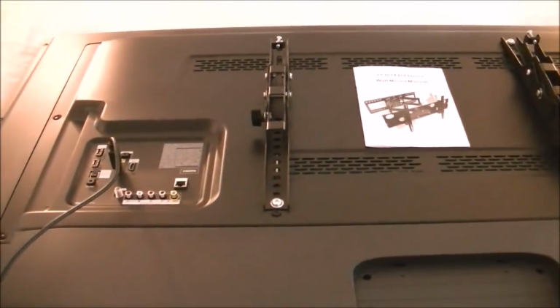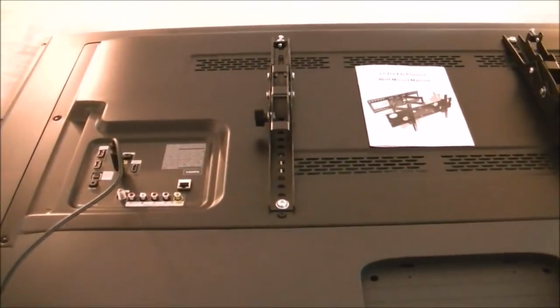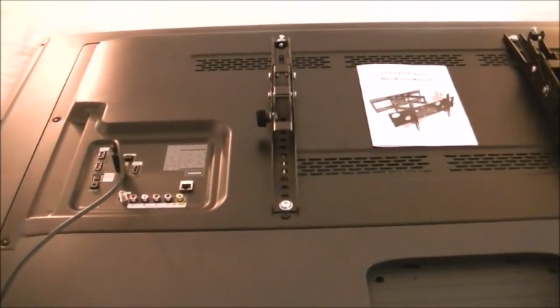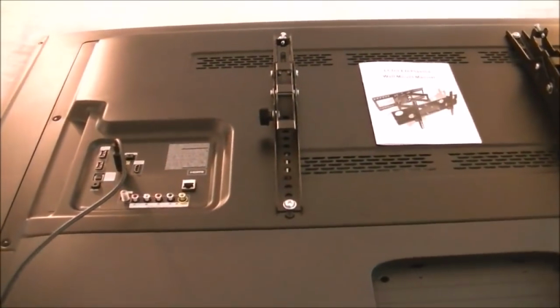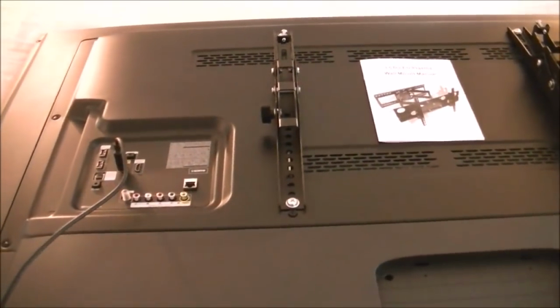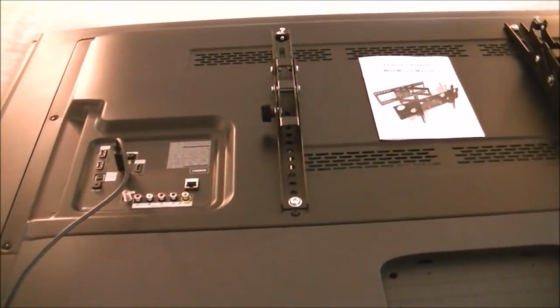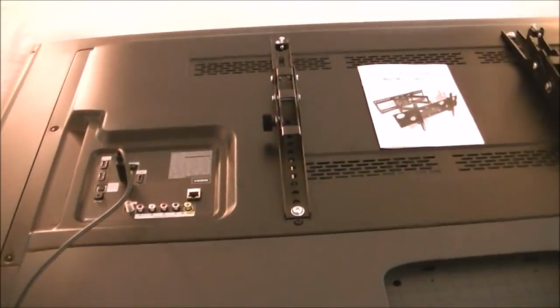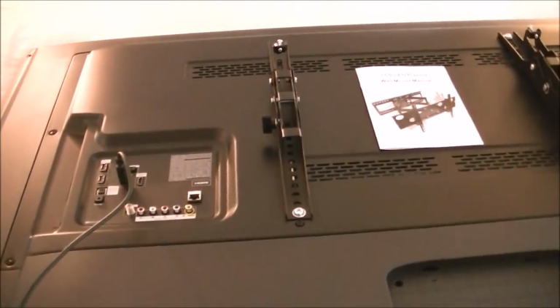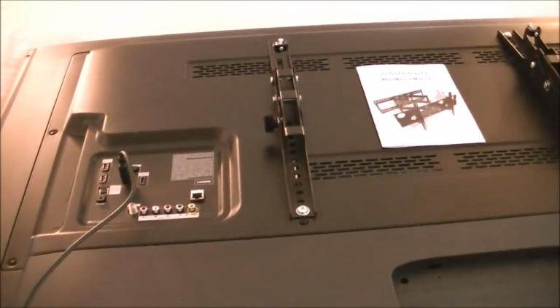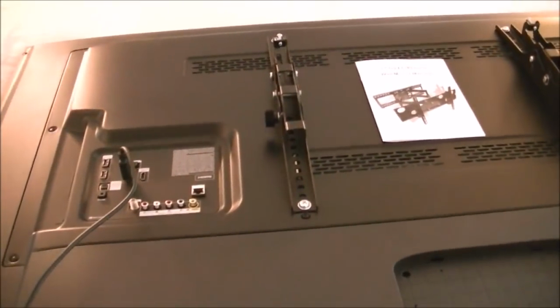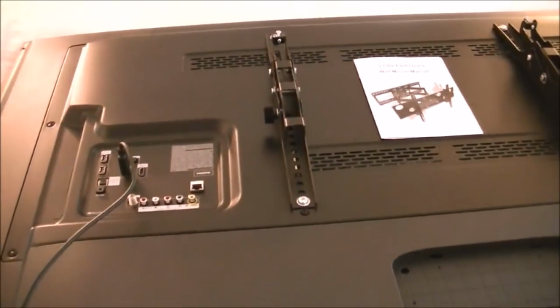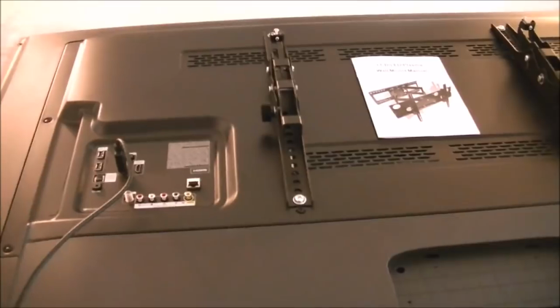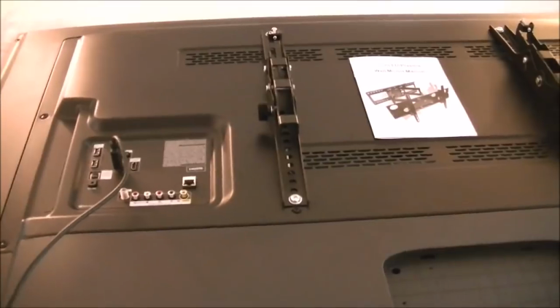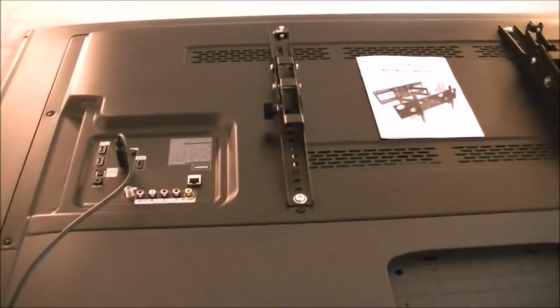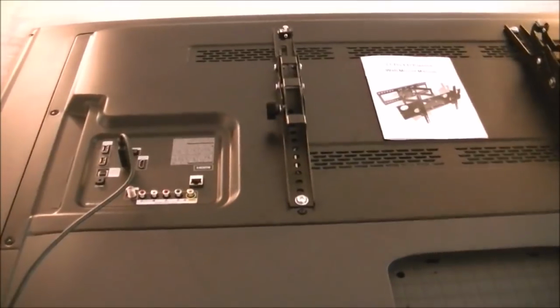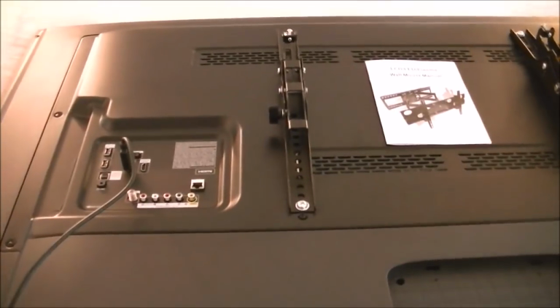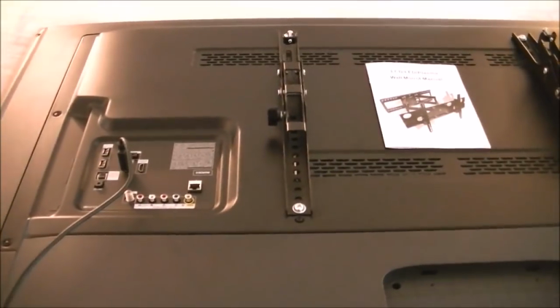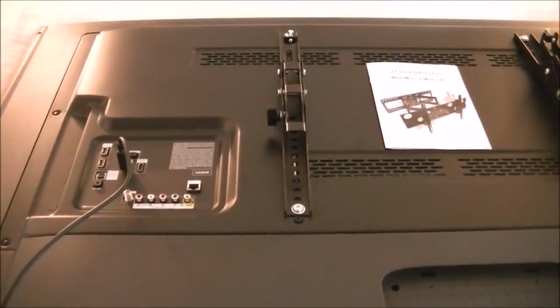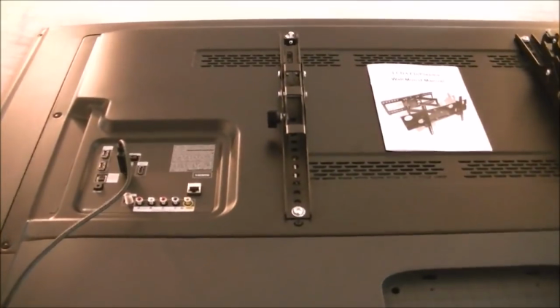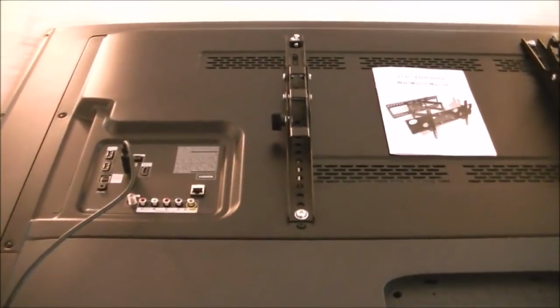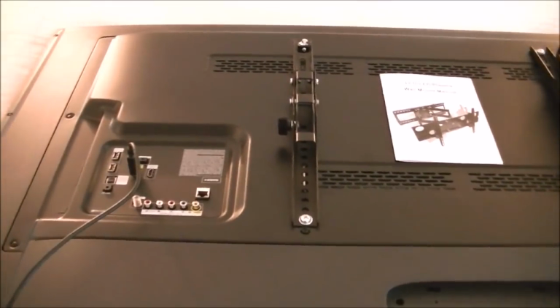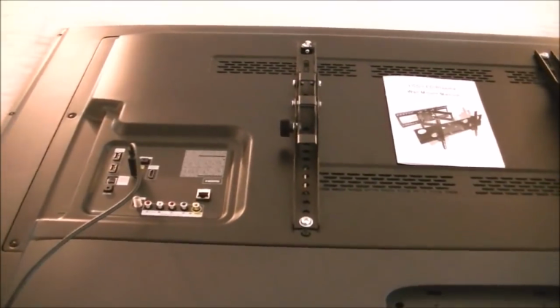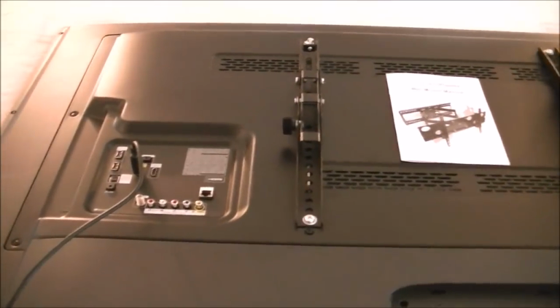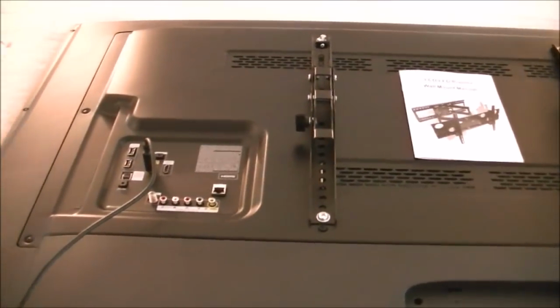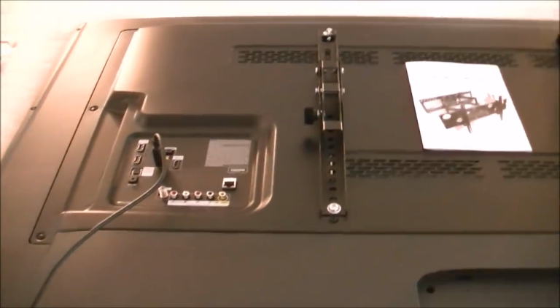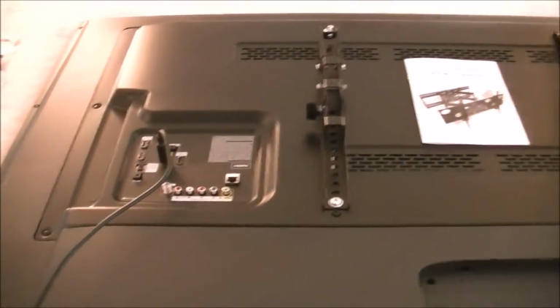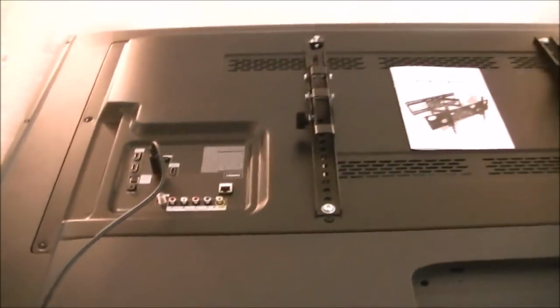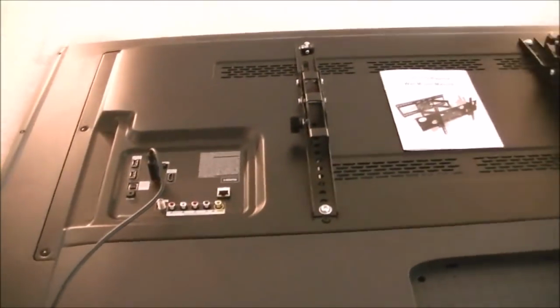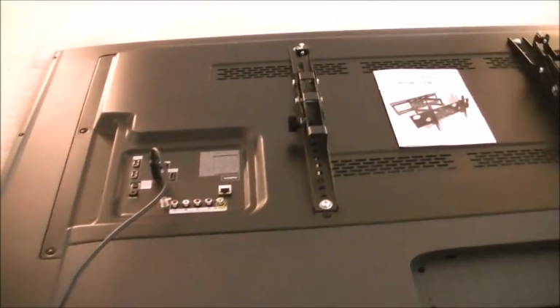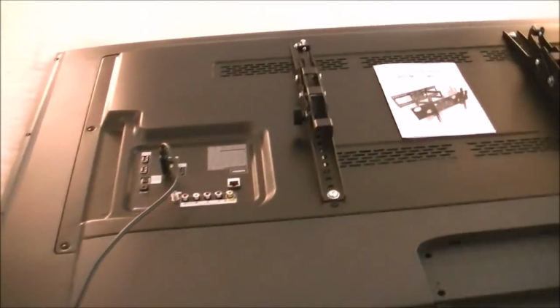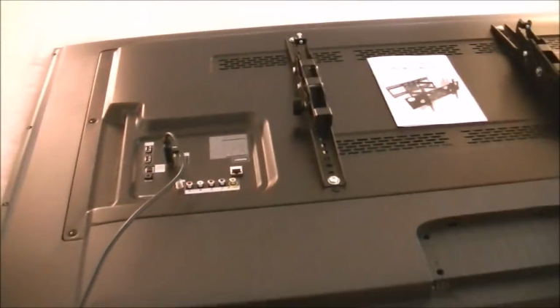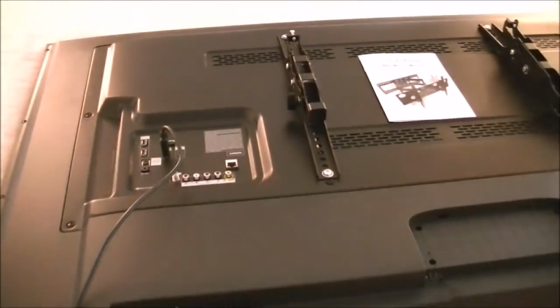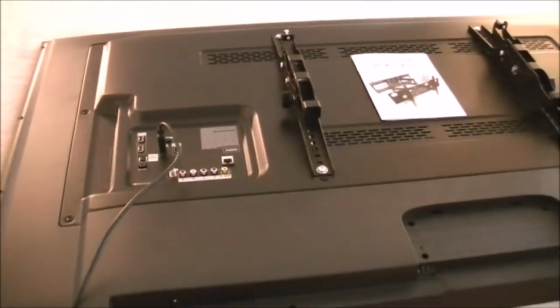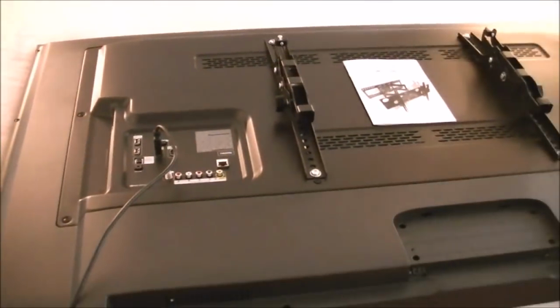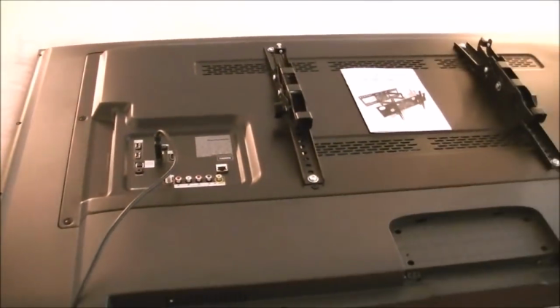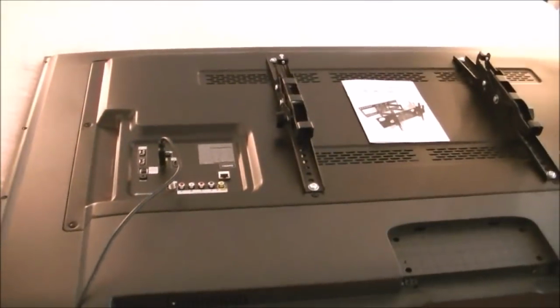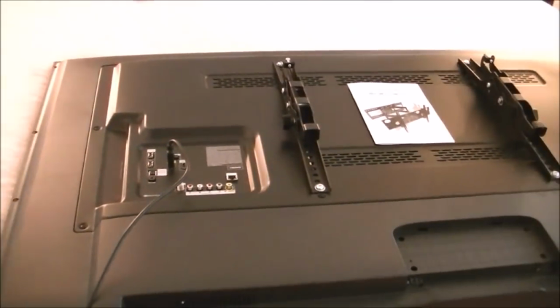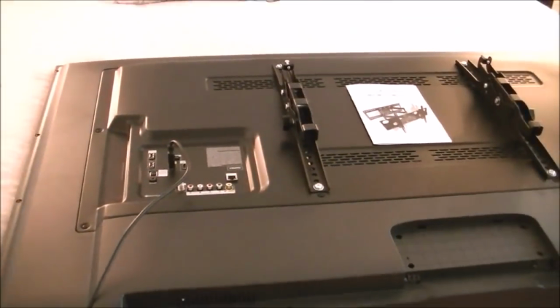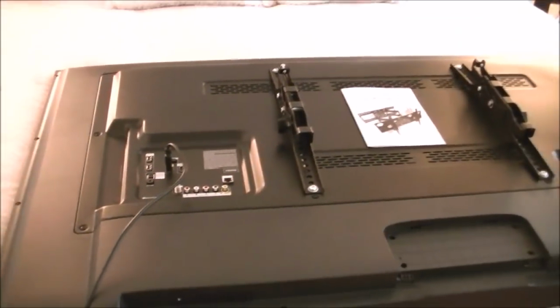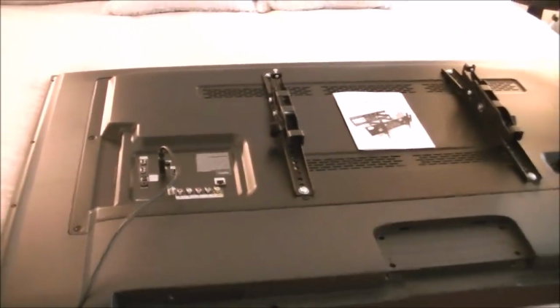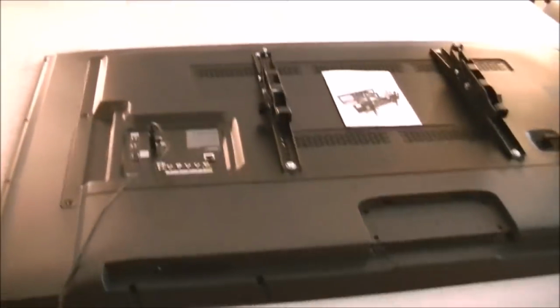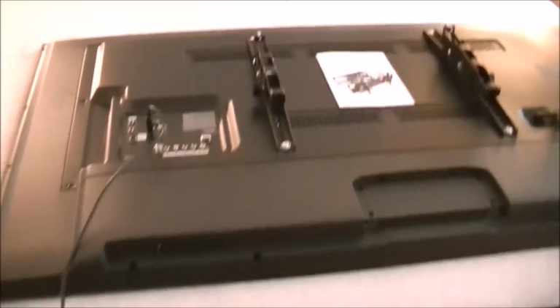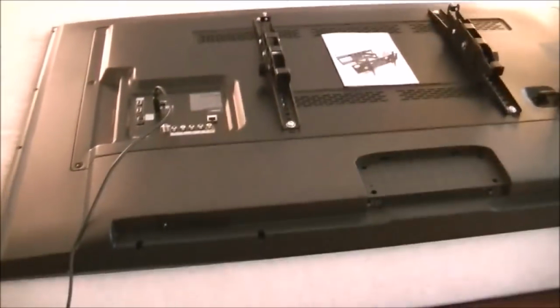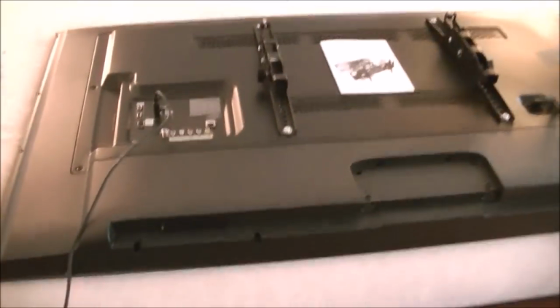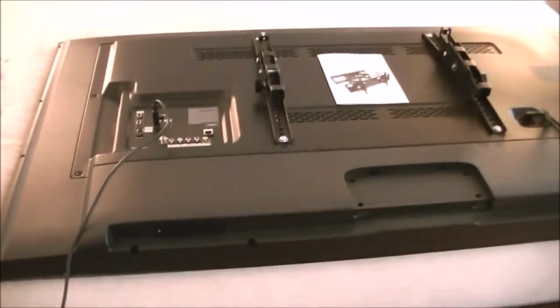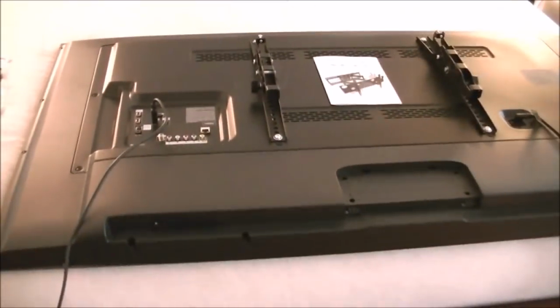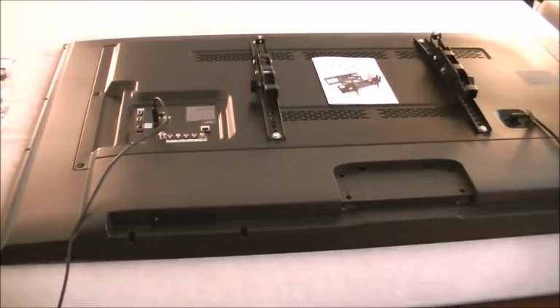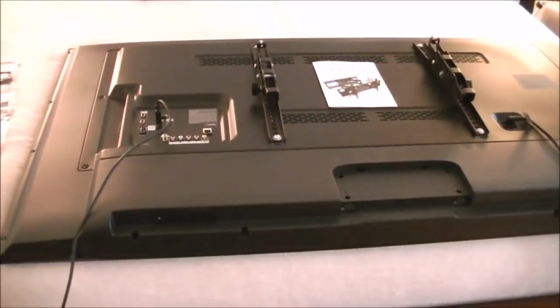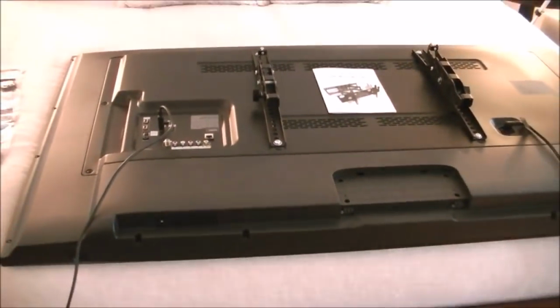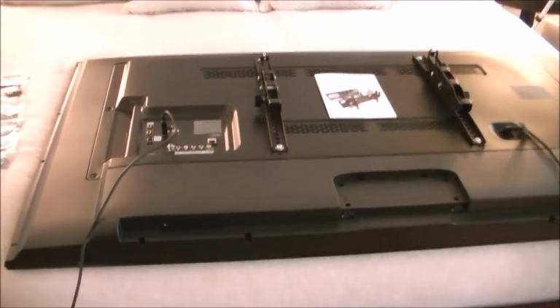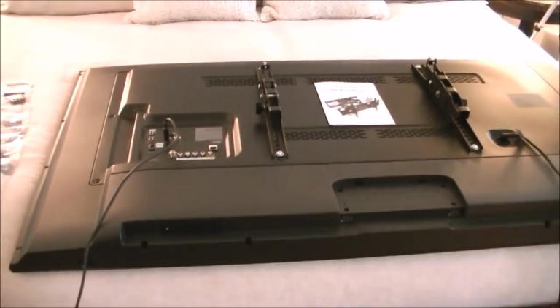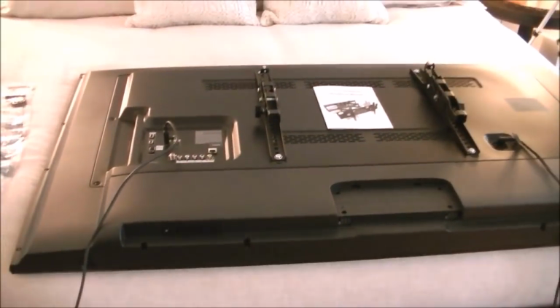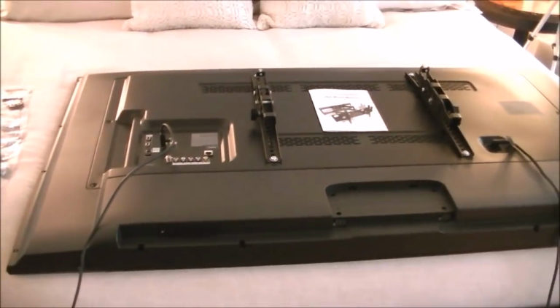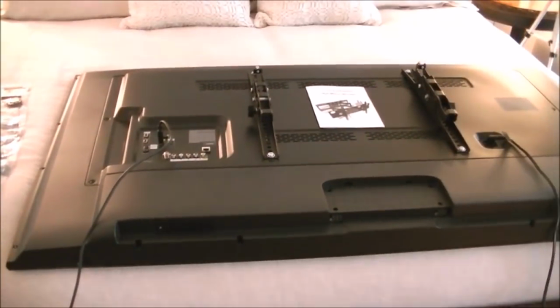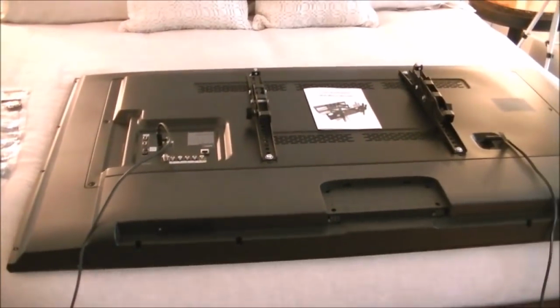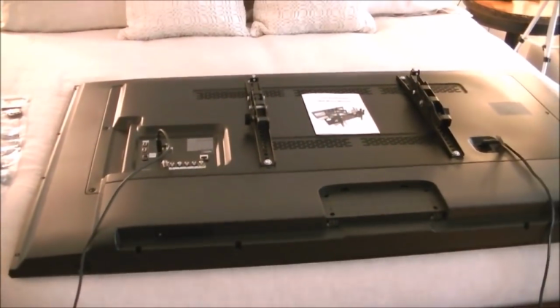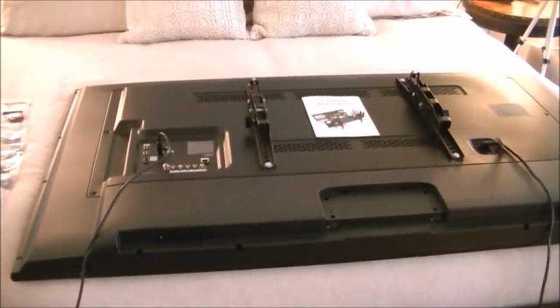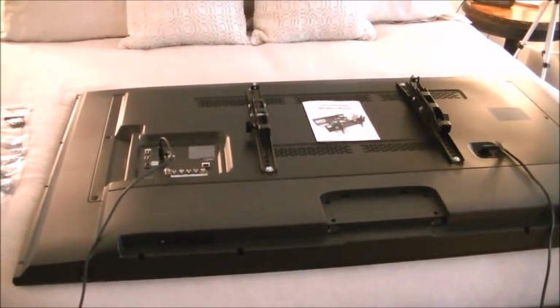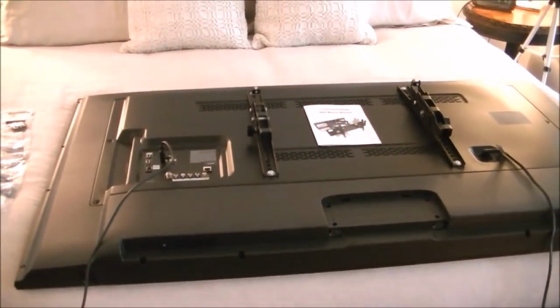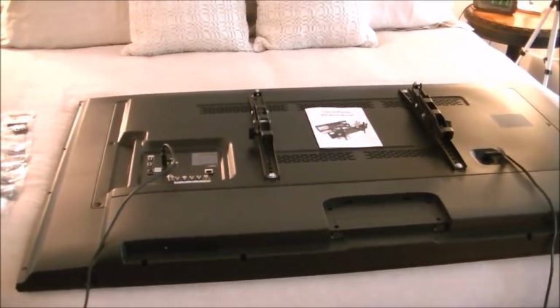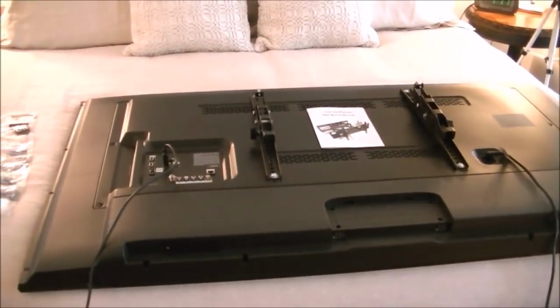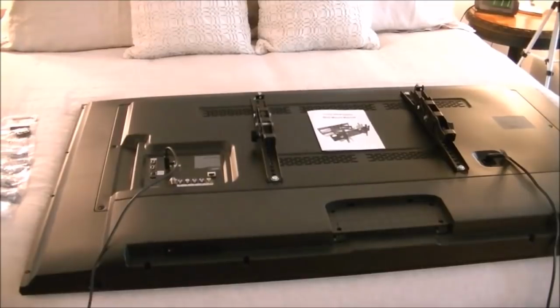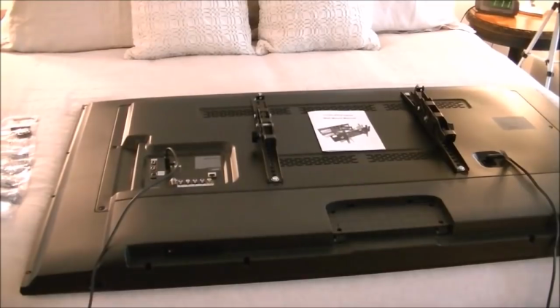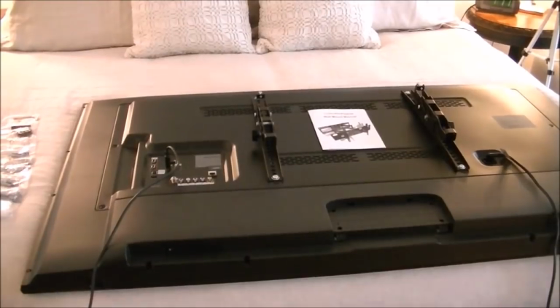Next we'll put the bracket on the wall and then measure up from the bottom of the TV at the height she chose to find out where to put the holes.